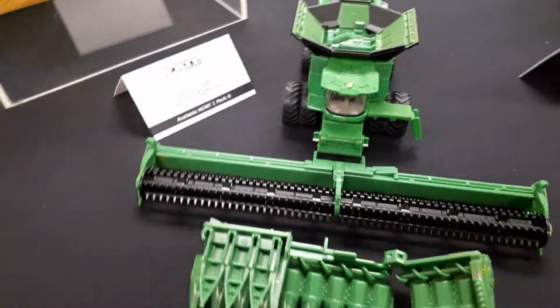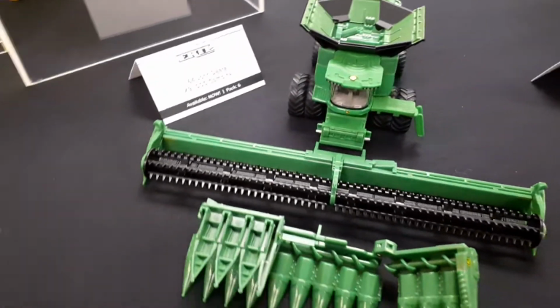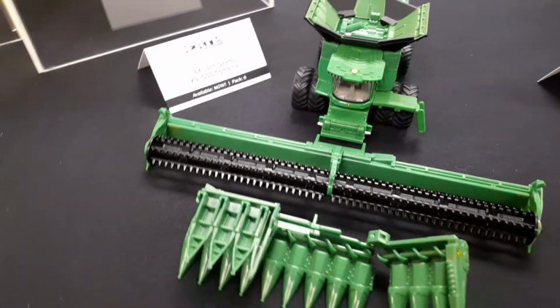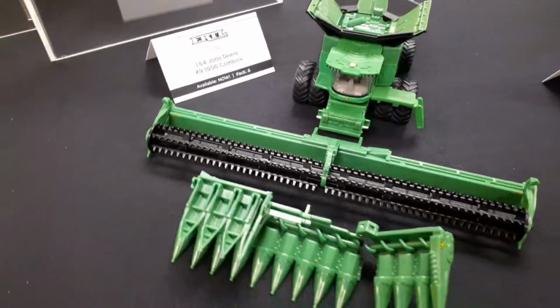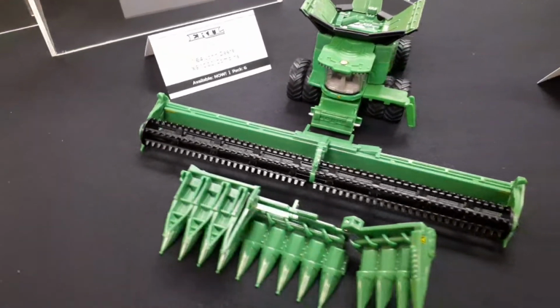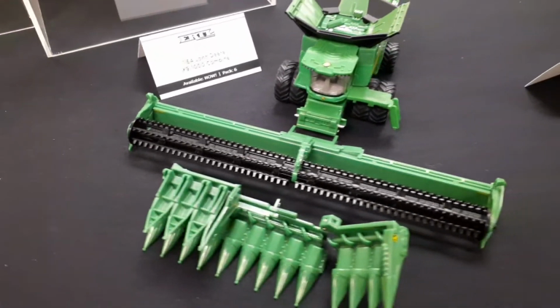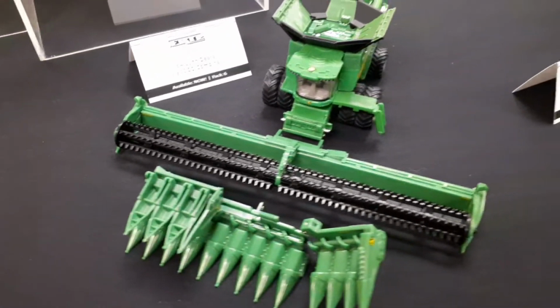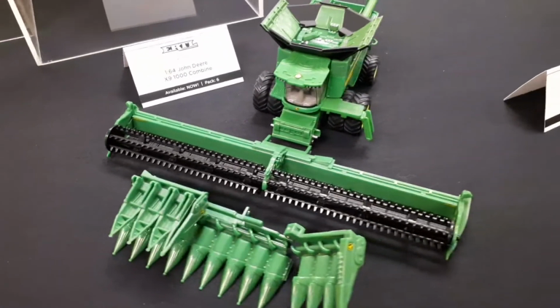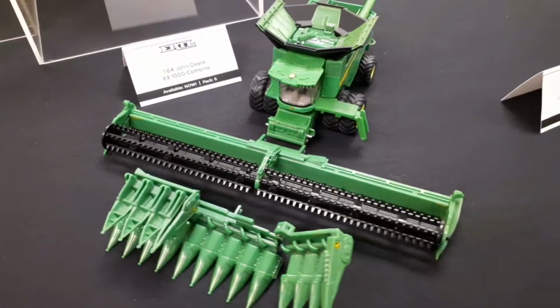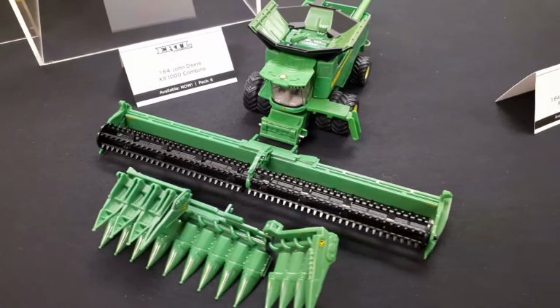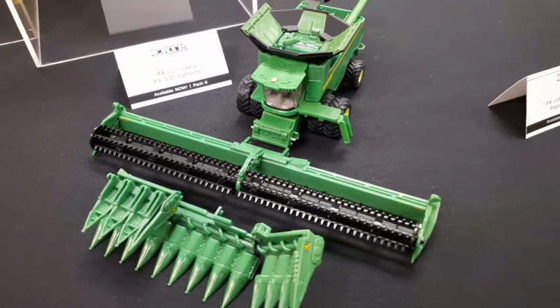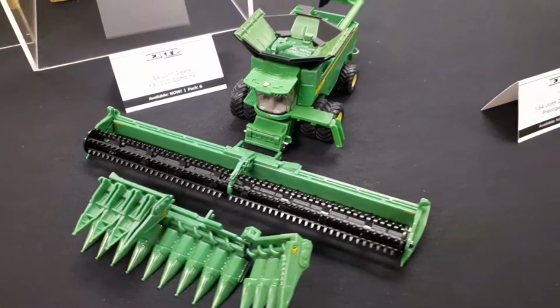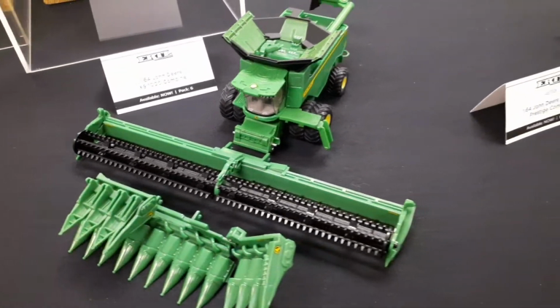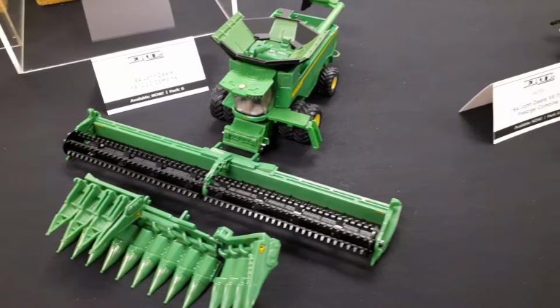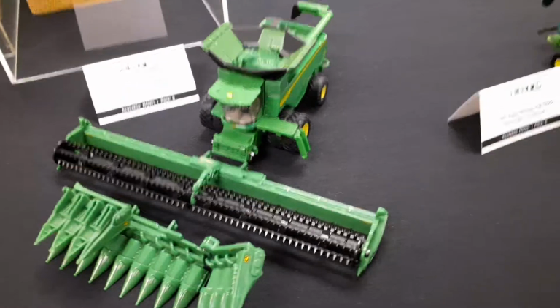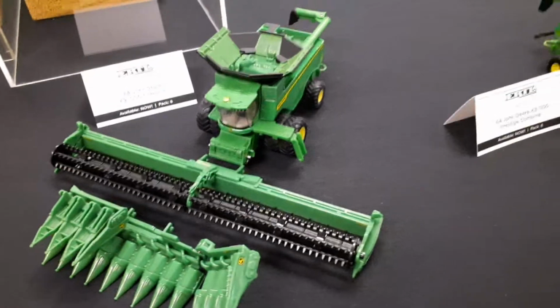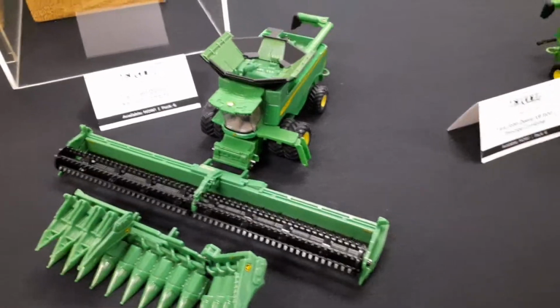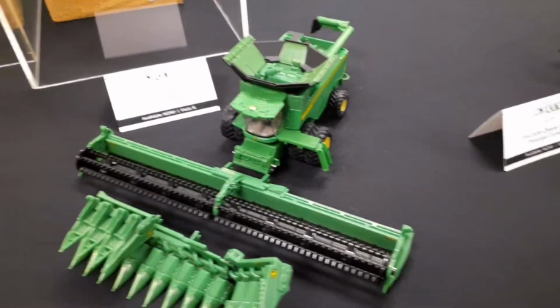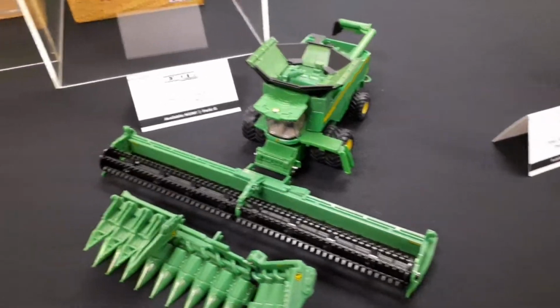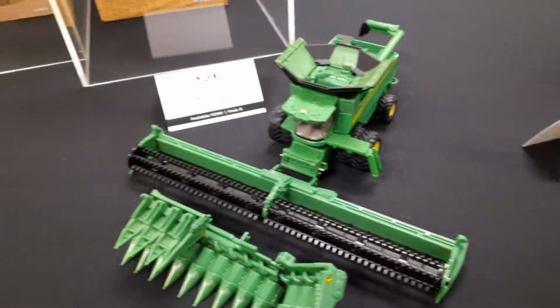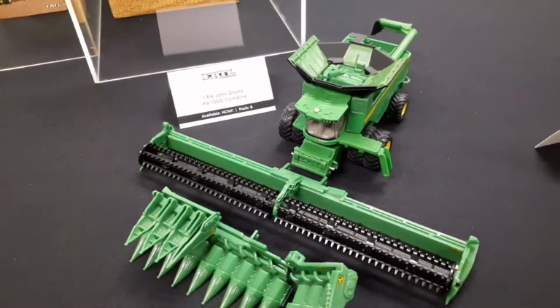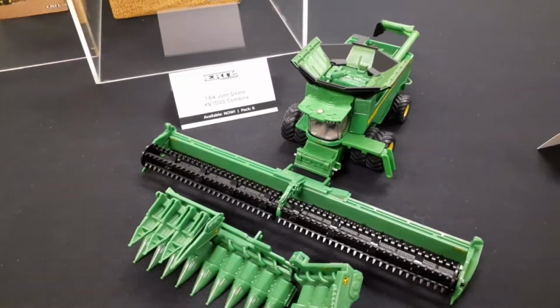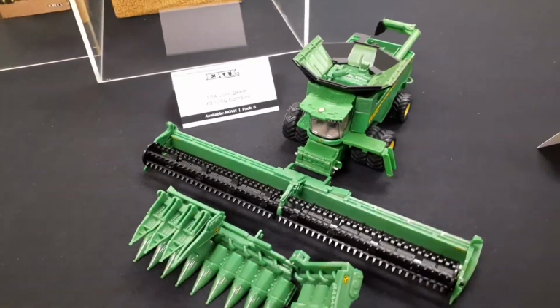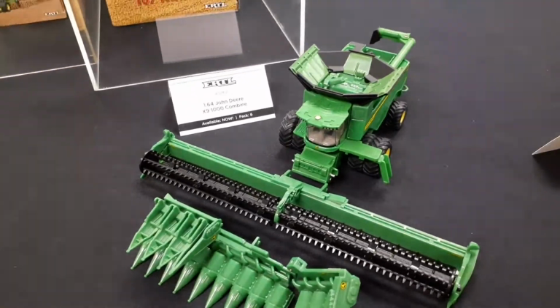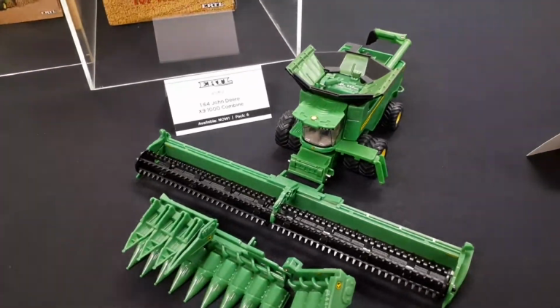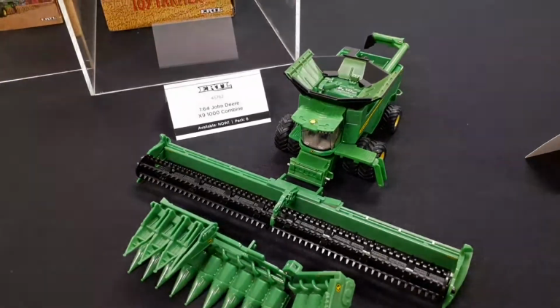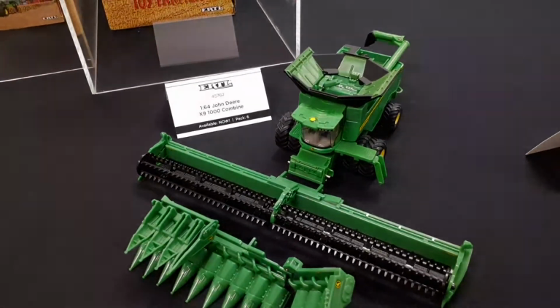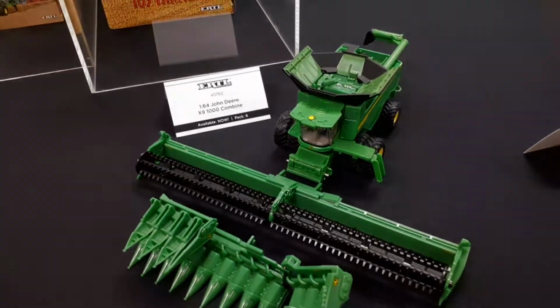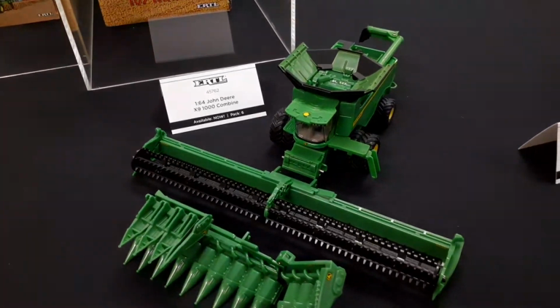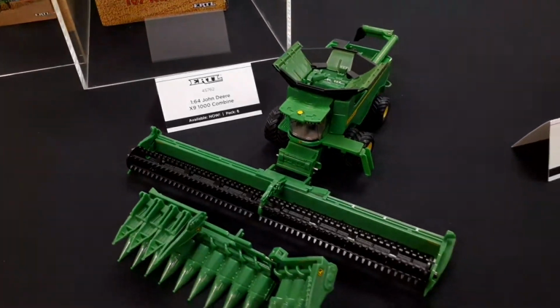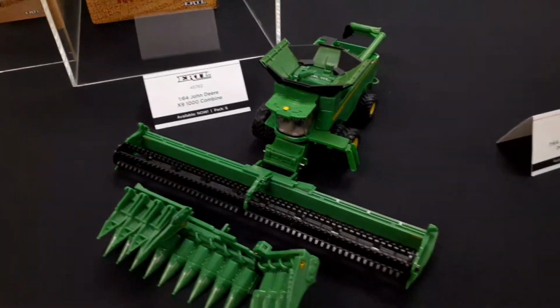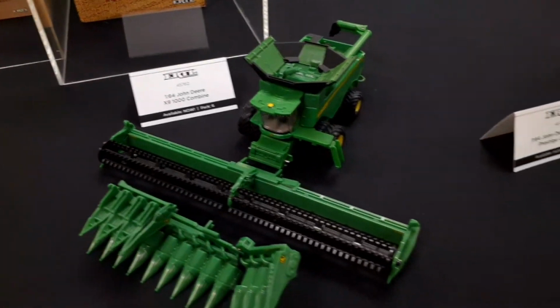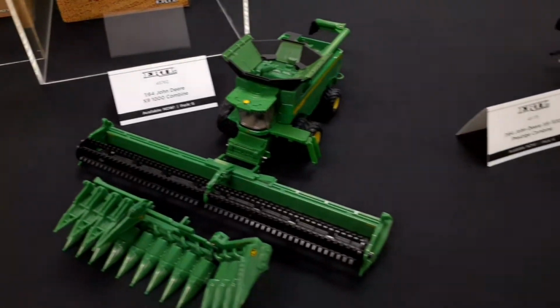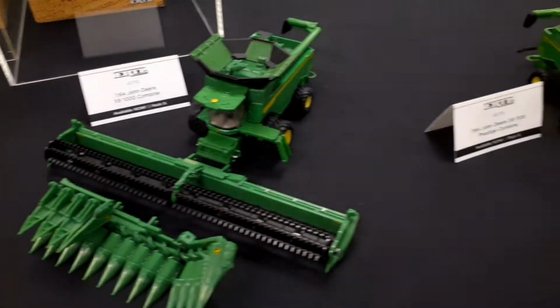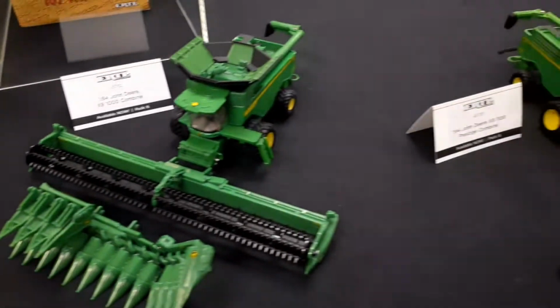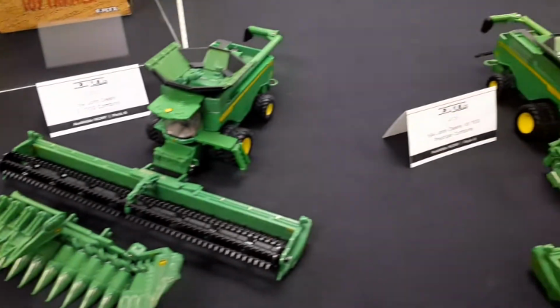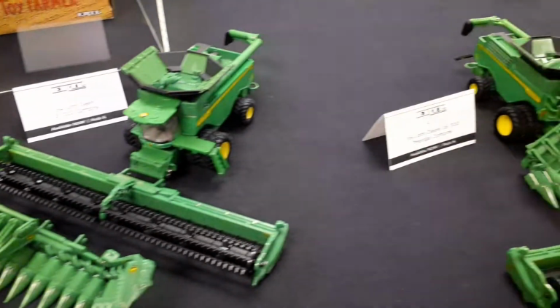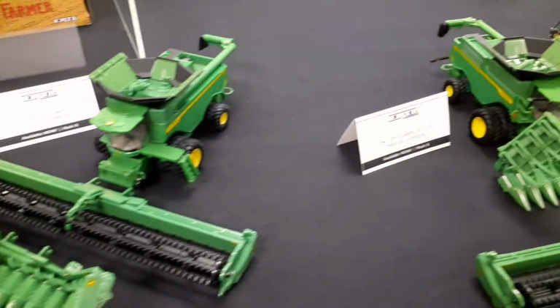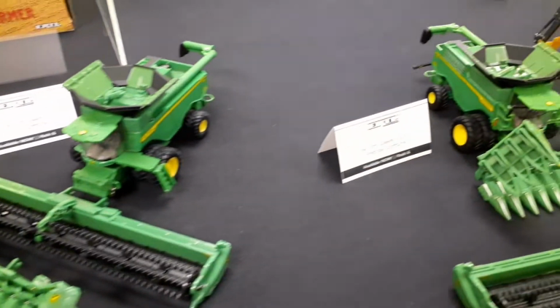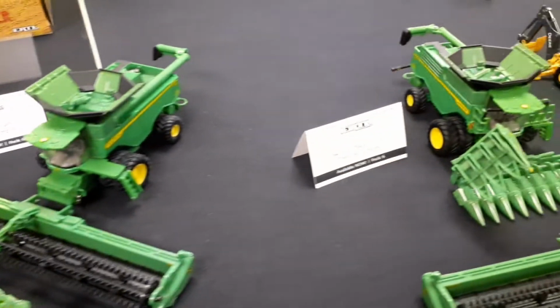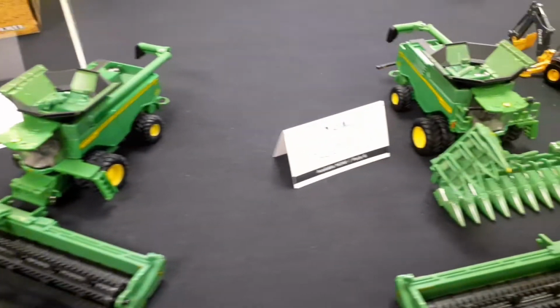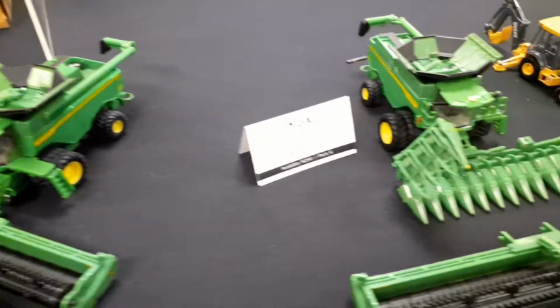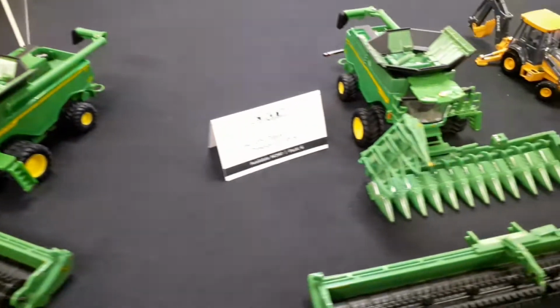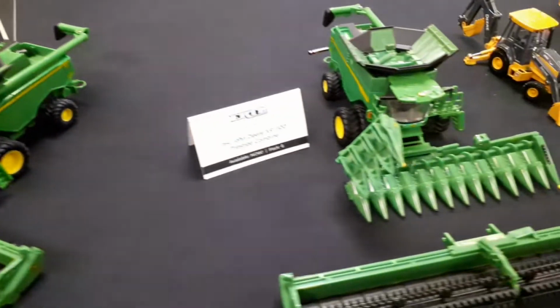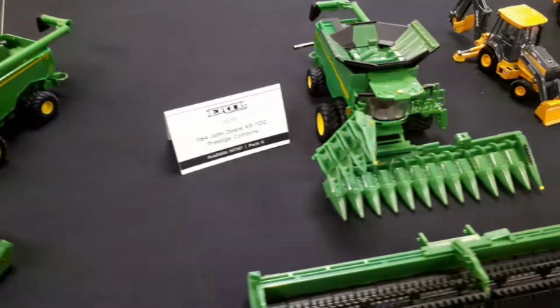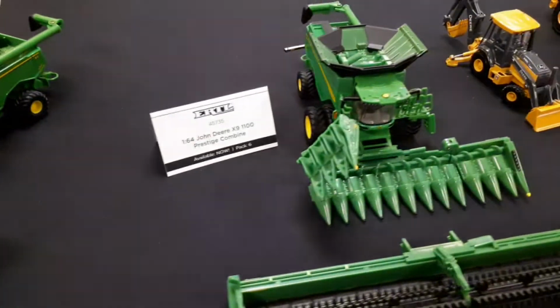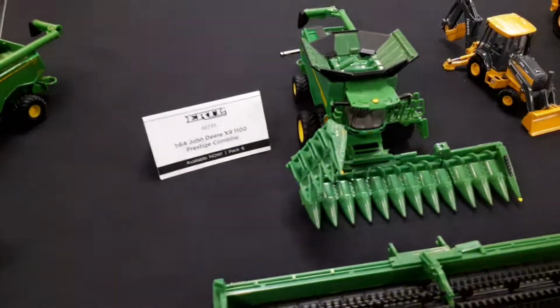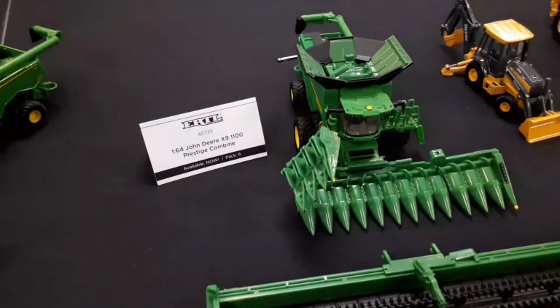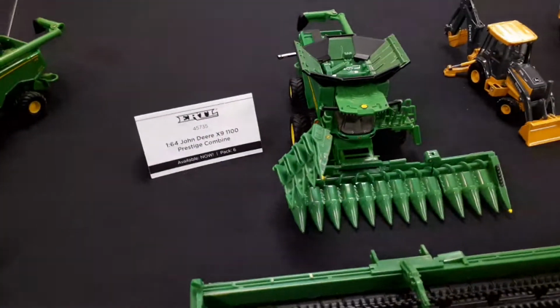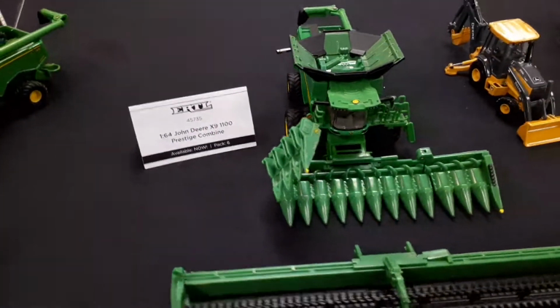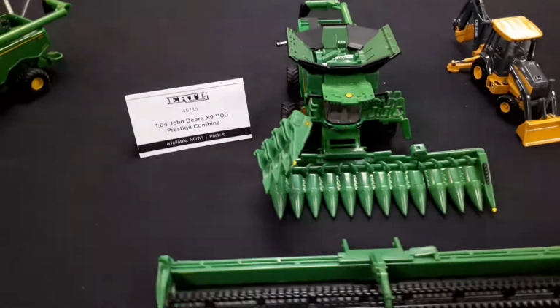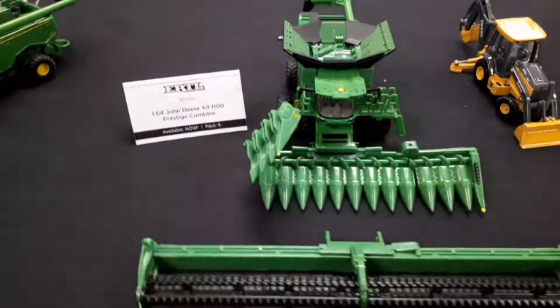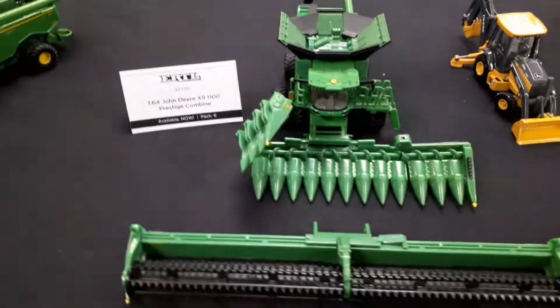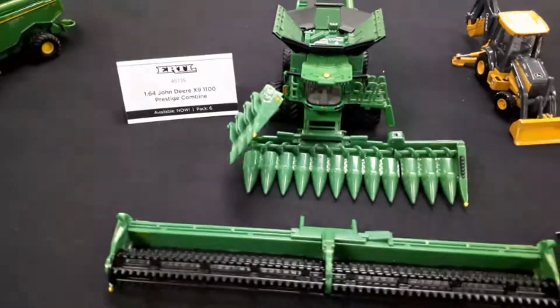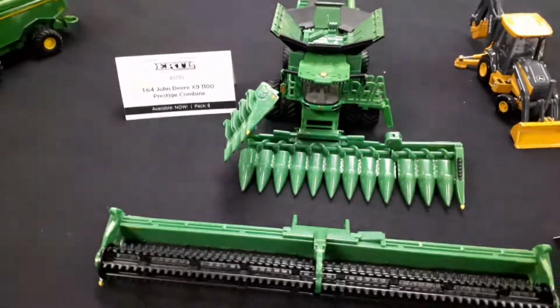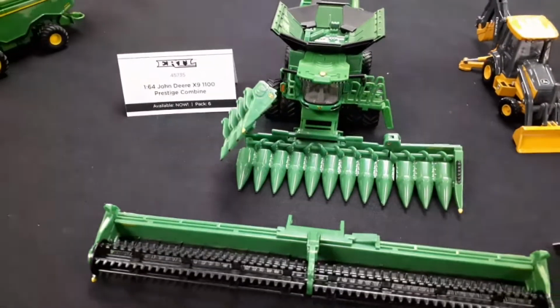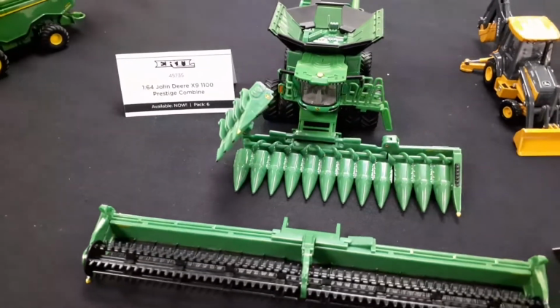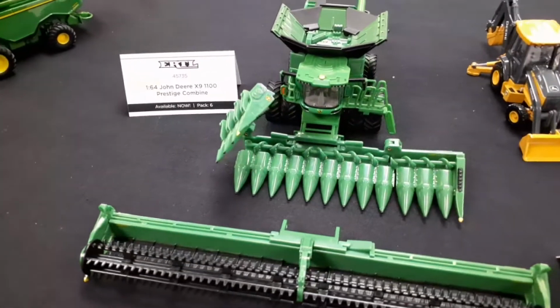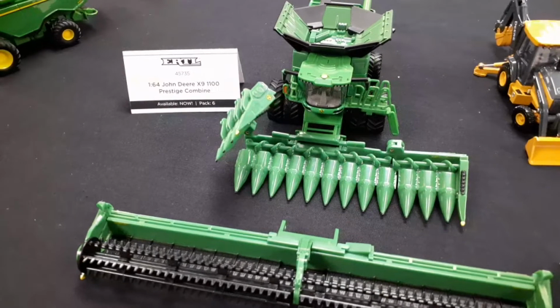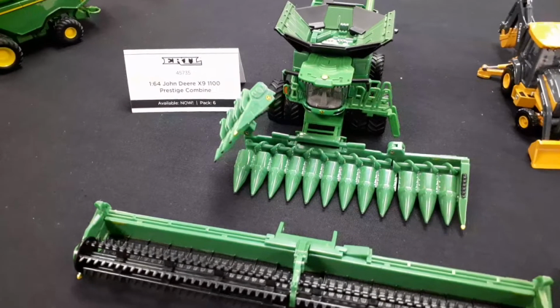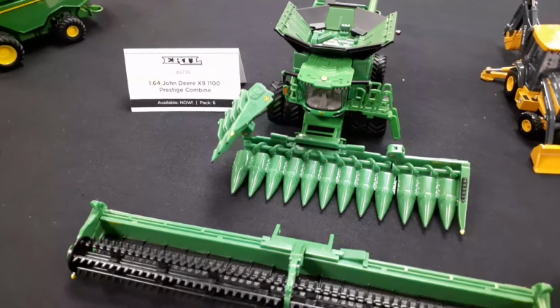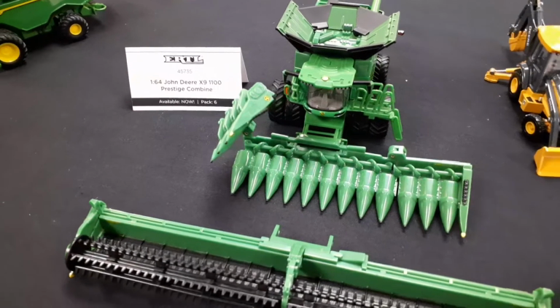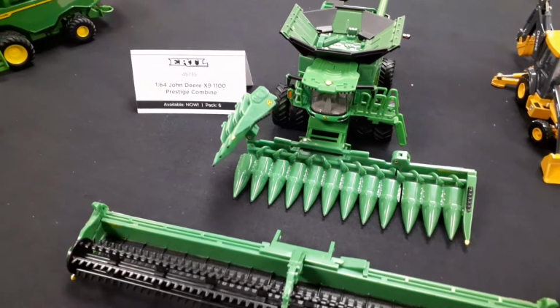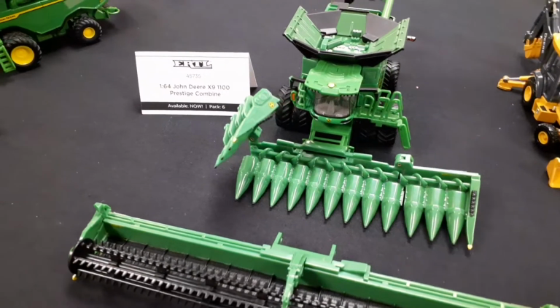Here's the normal X9 1000. You can see it next to the Prestige X9 1100.